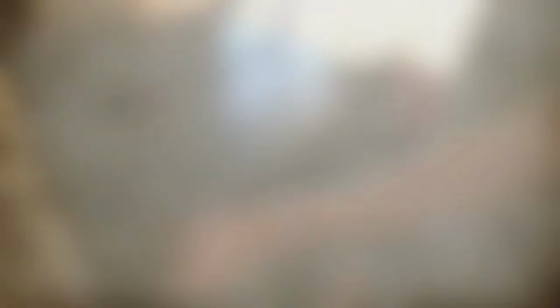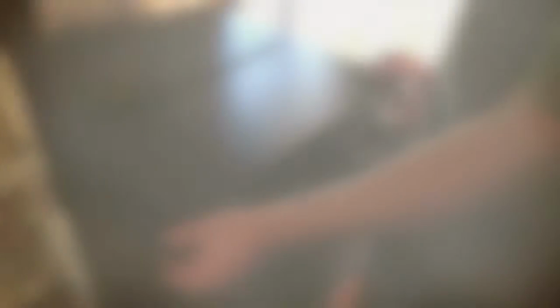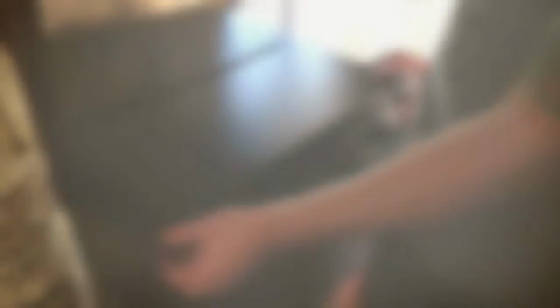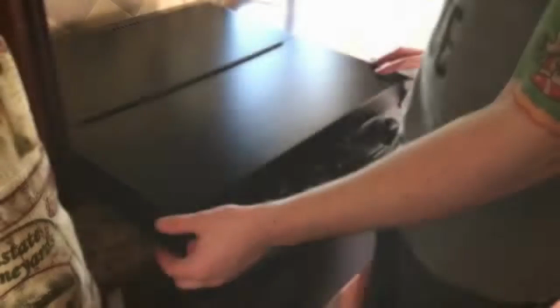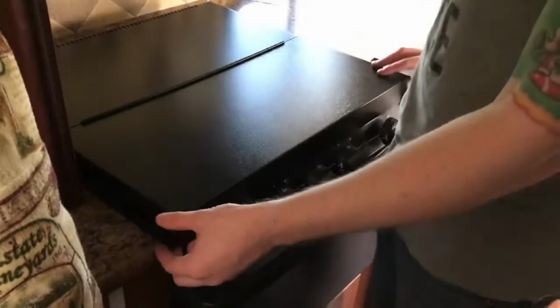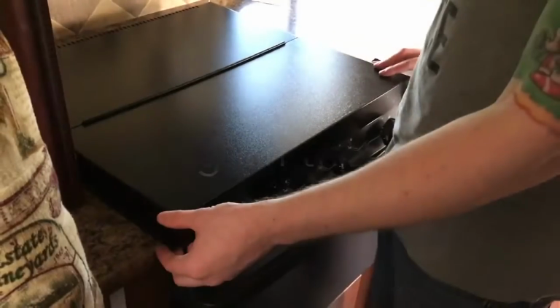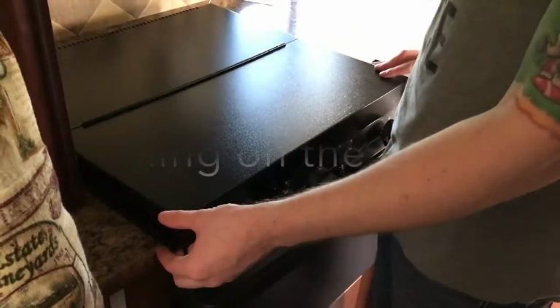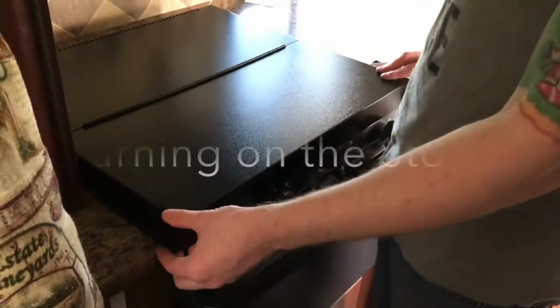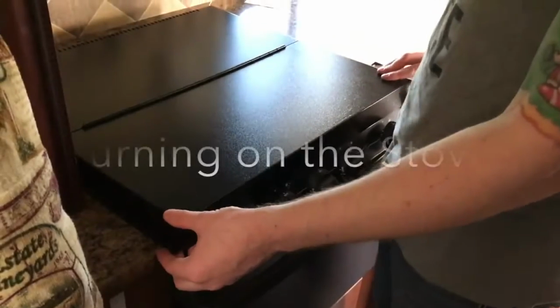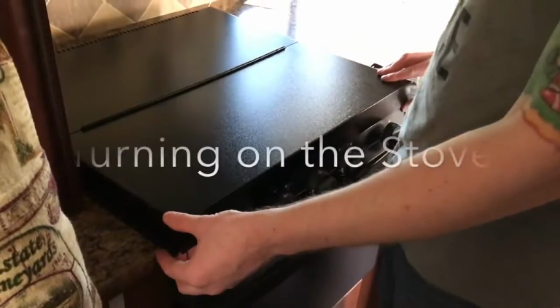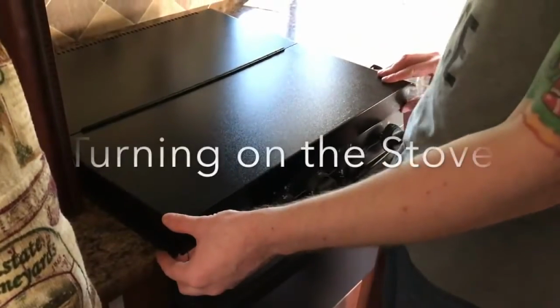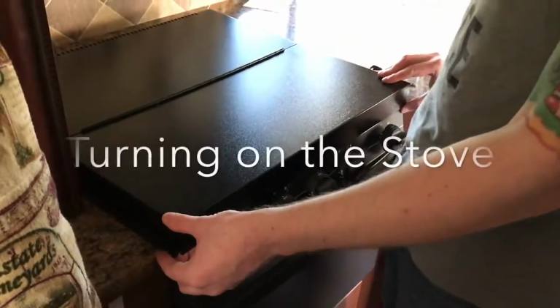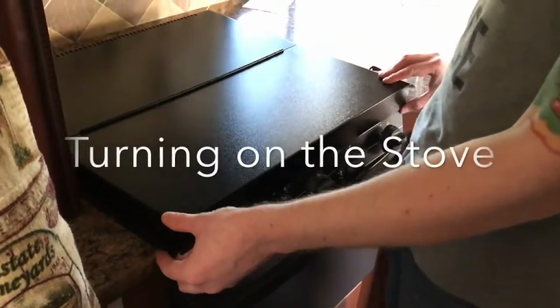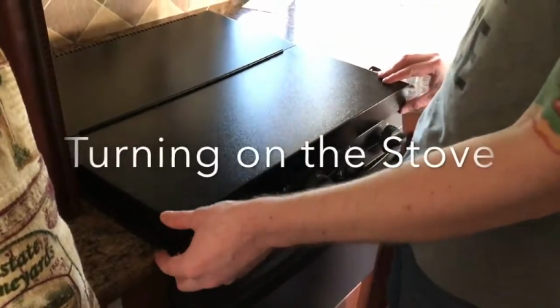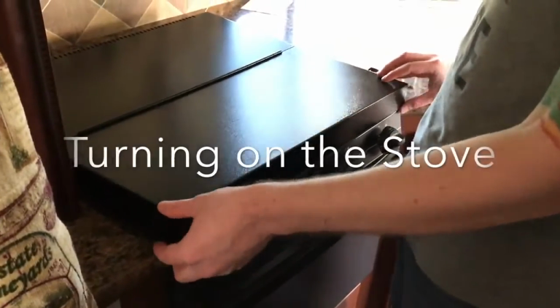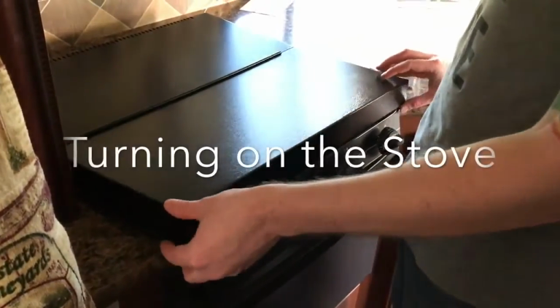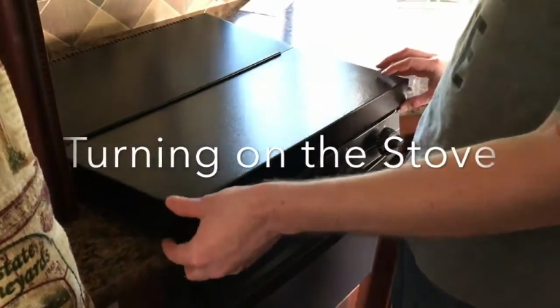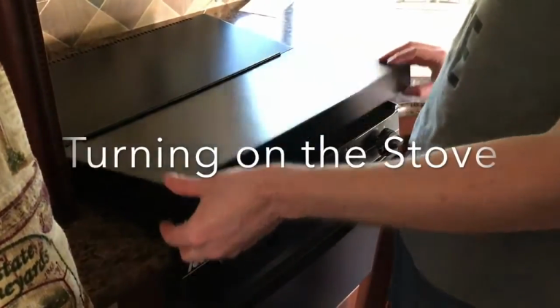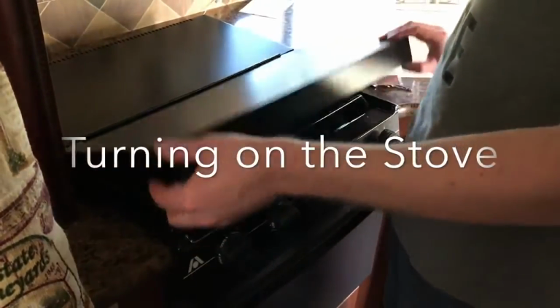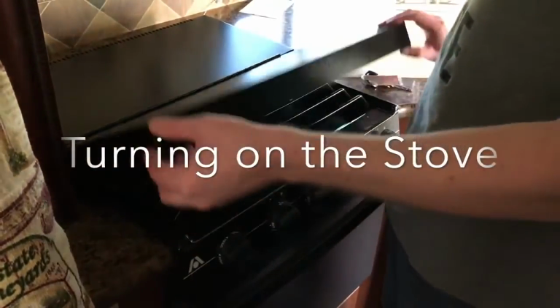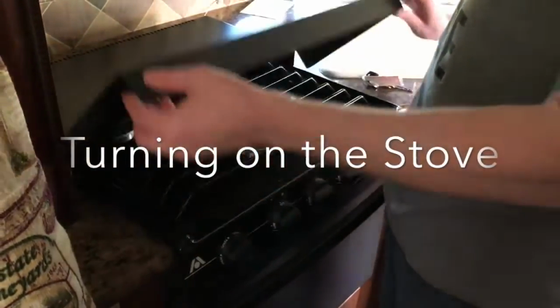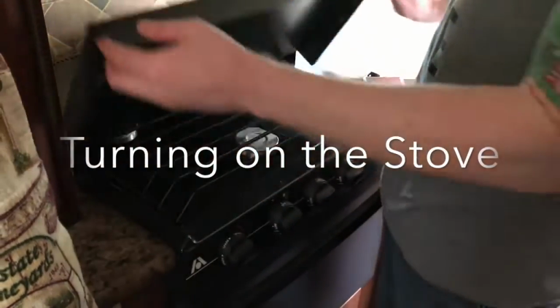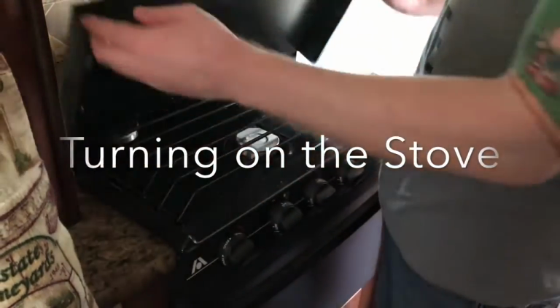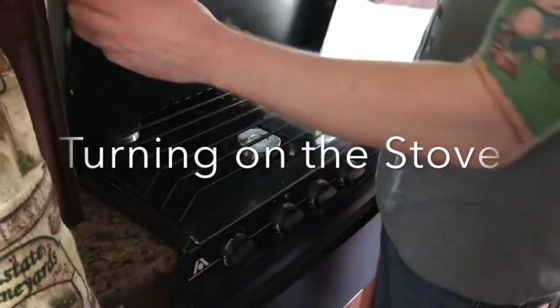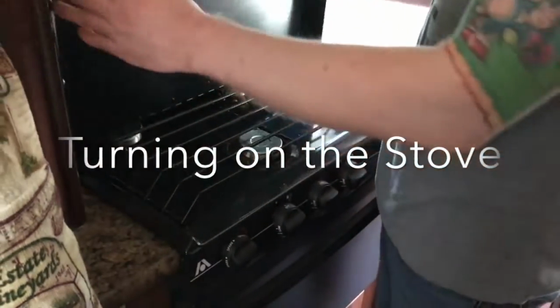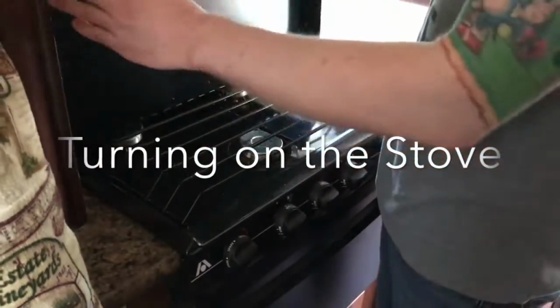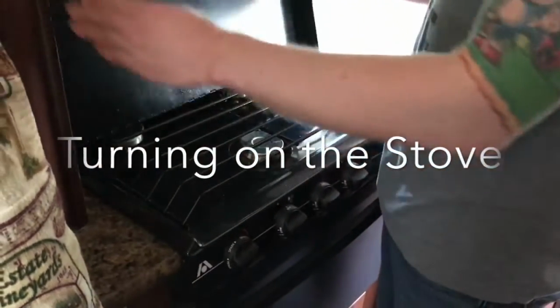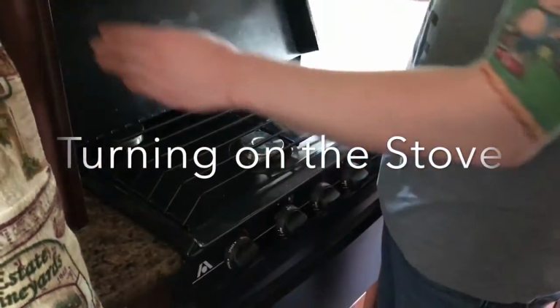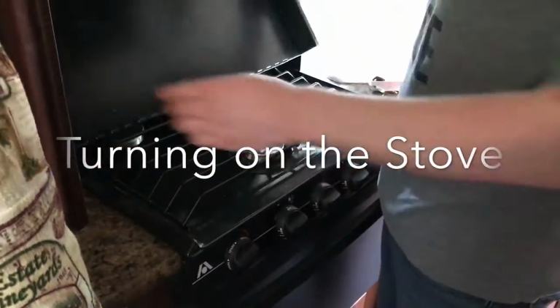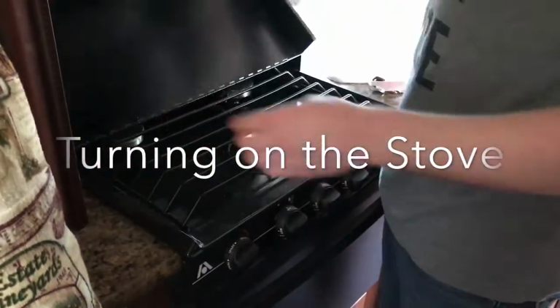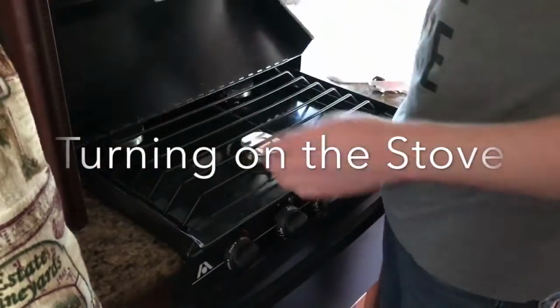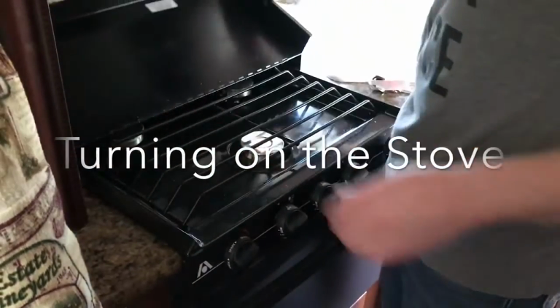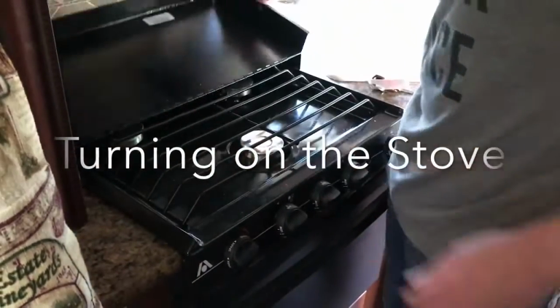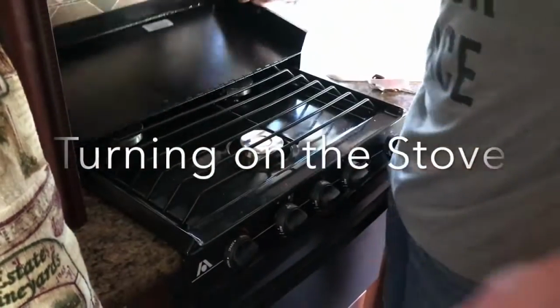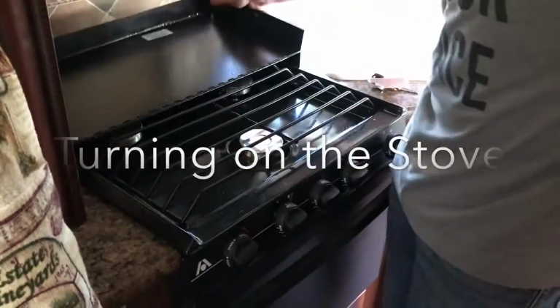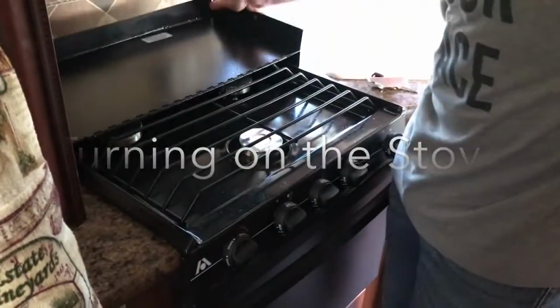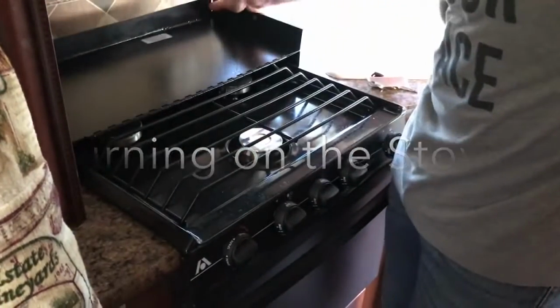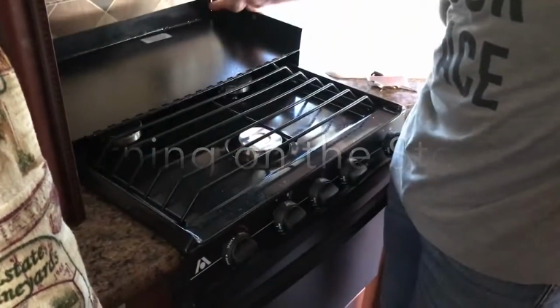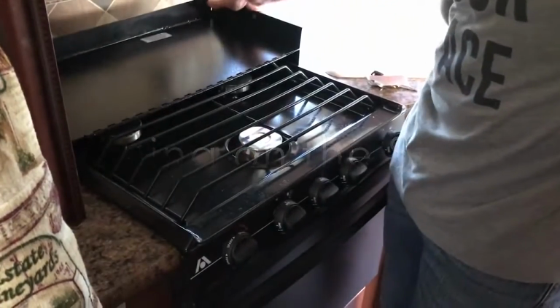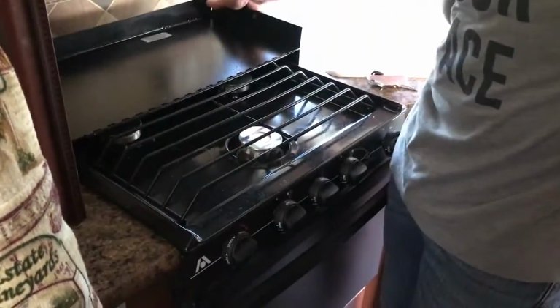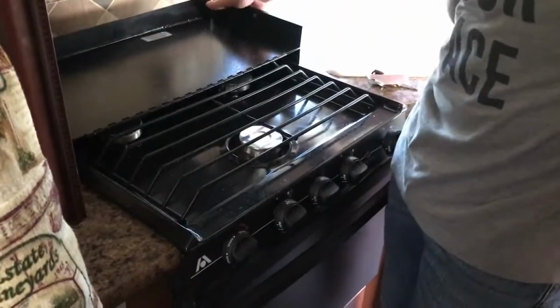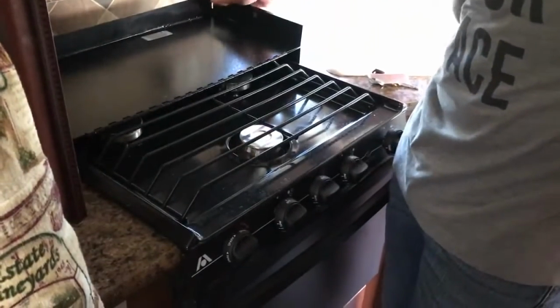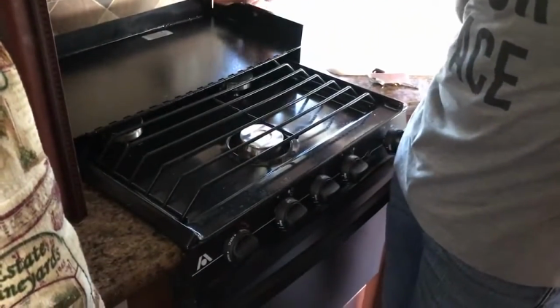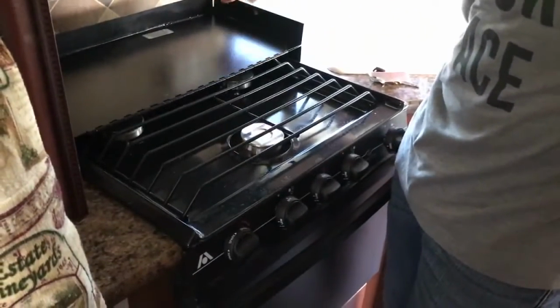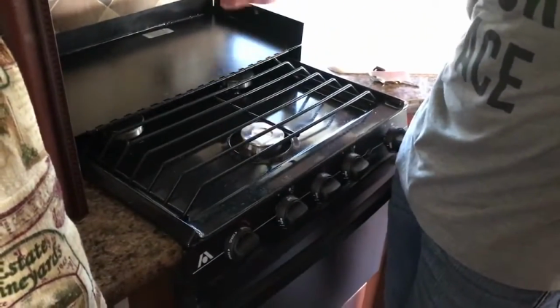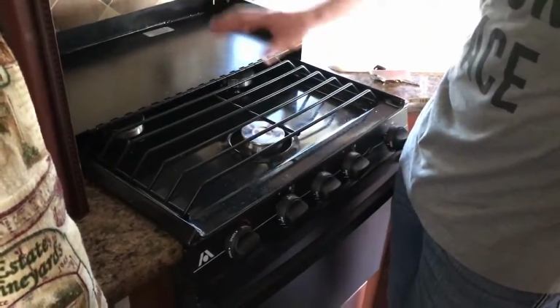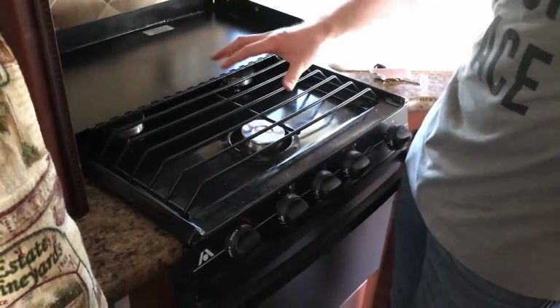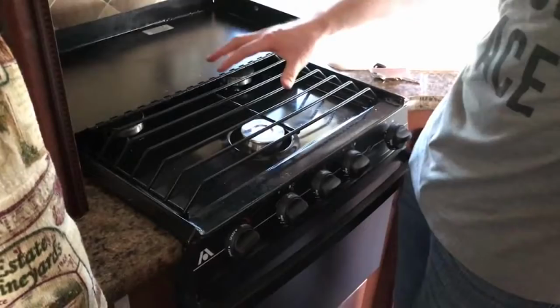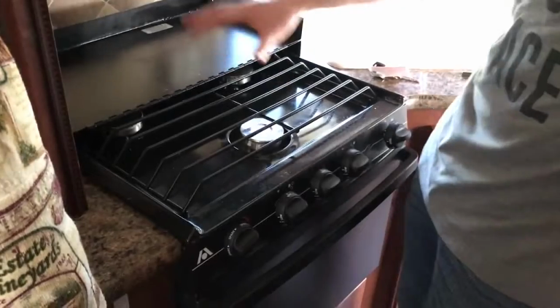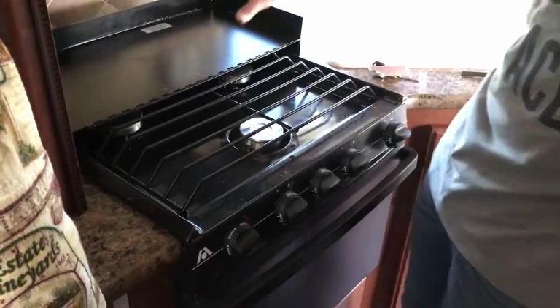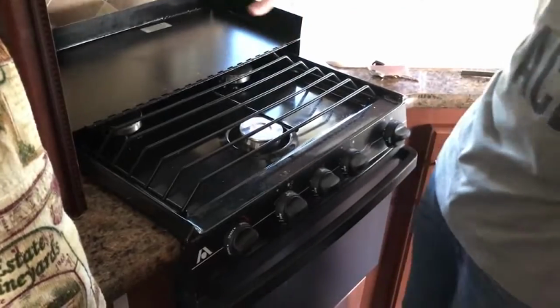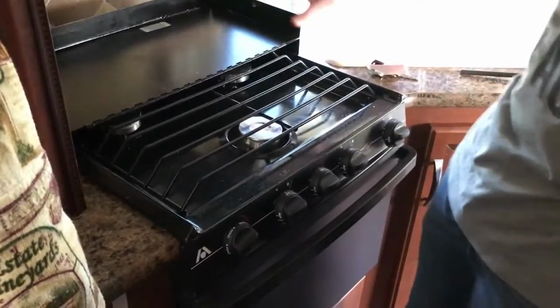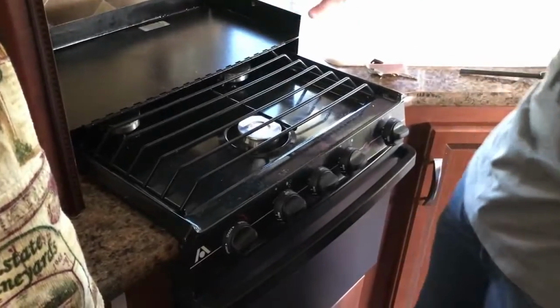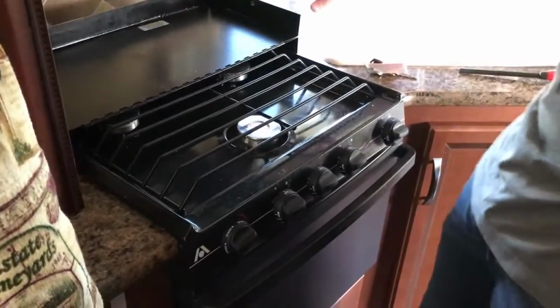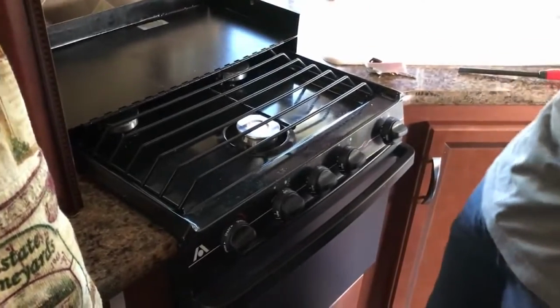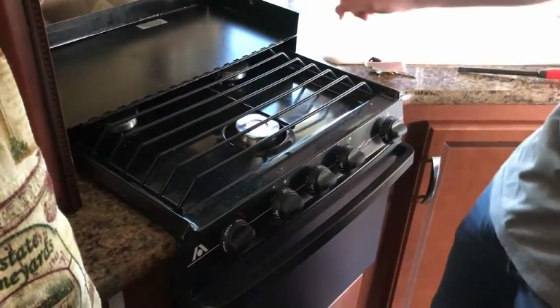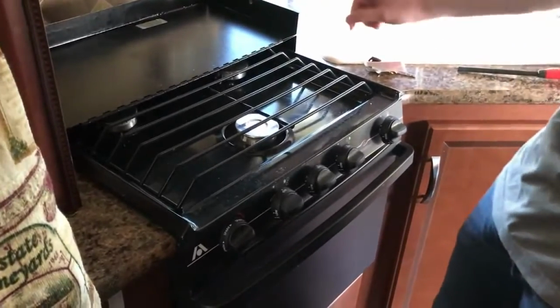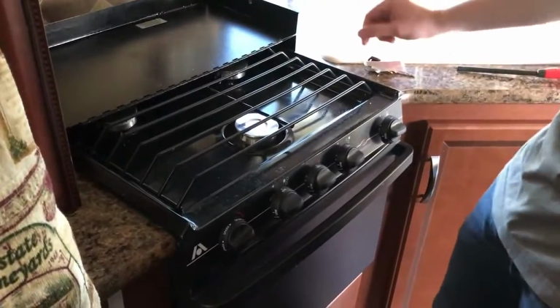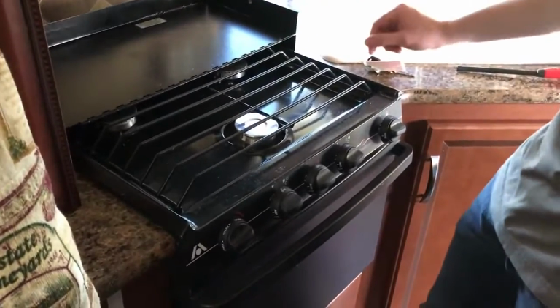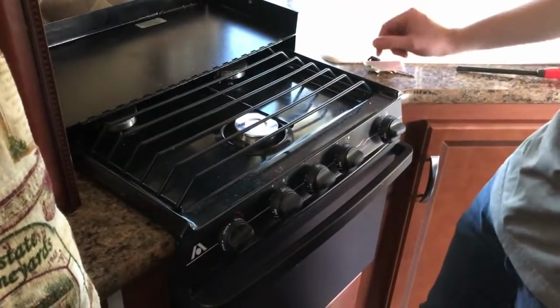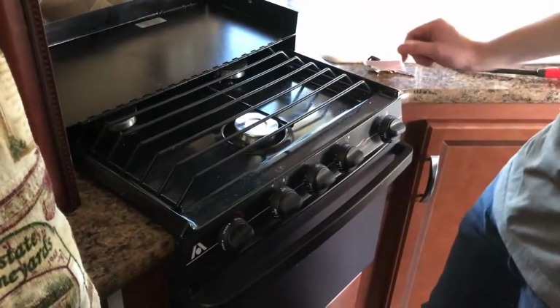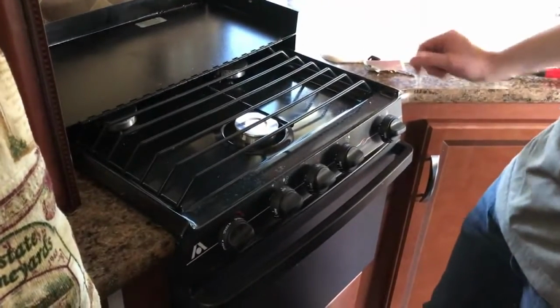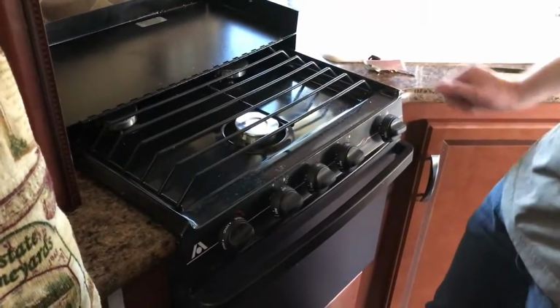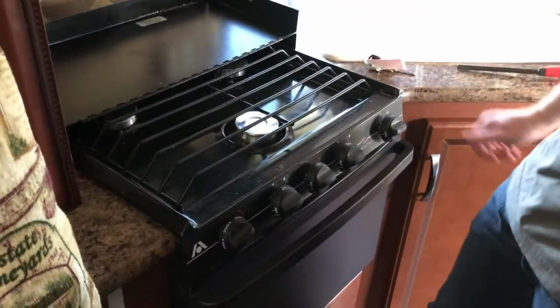First, you're going to lift the cover, bend it back, or completely remove it, depending on if you need to use all three burners.